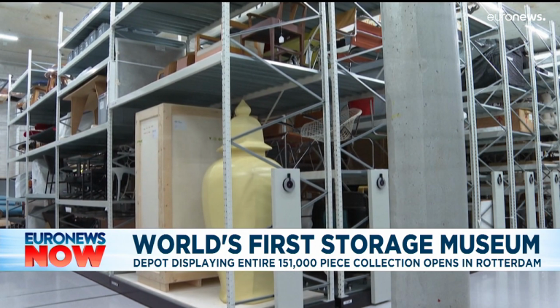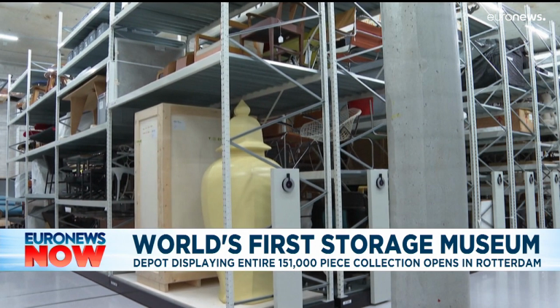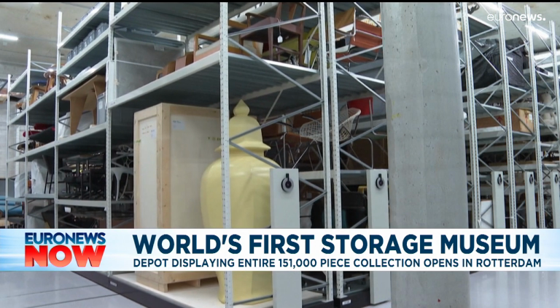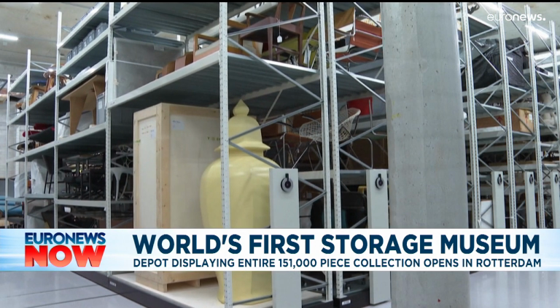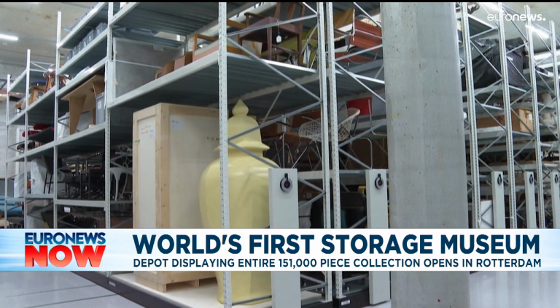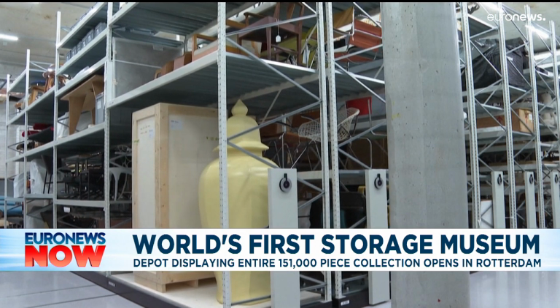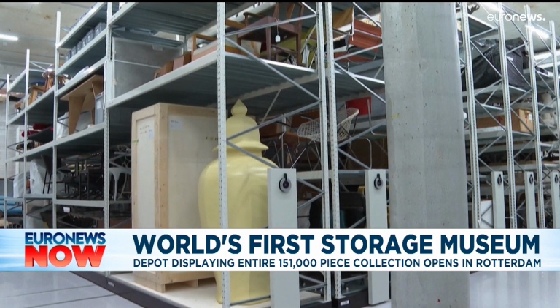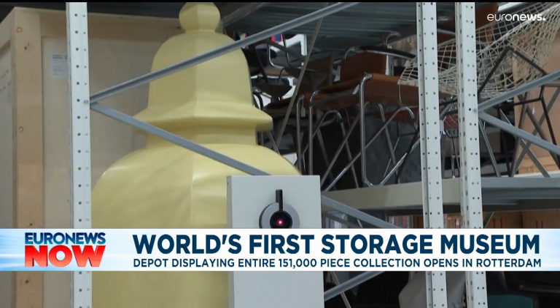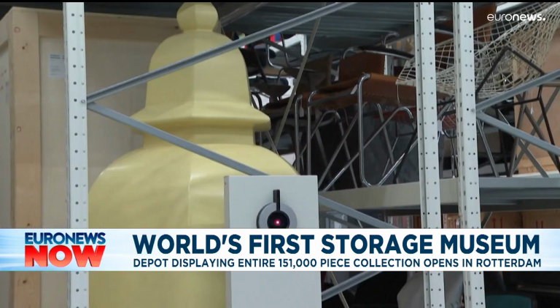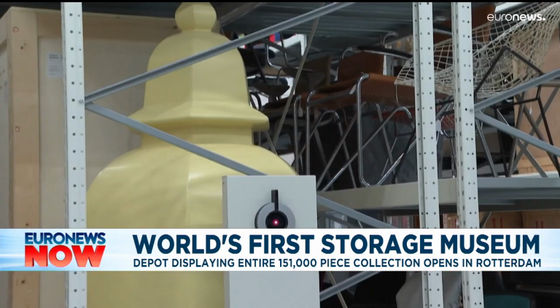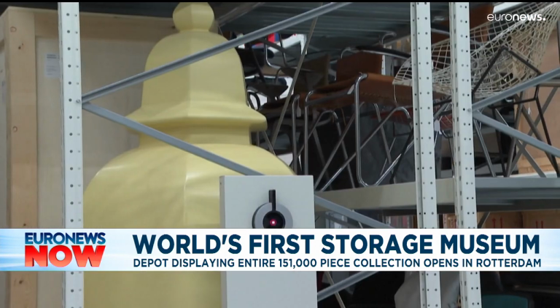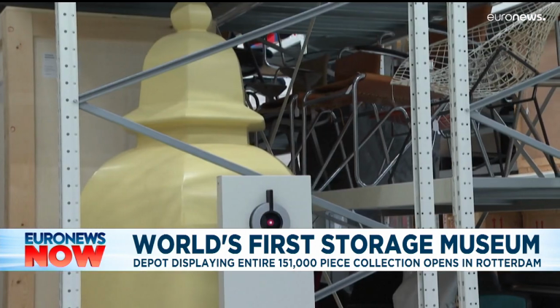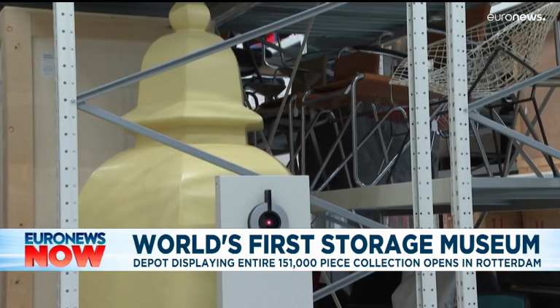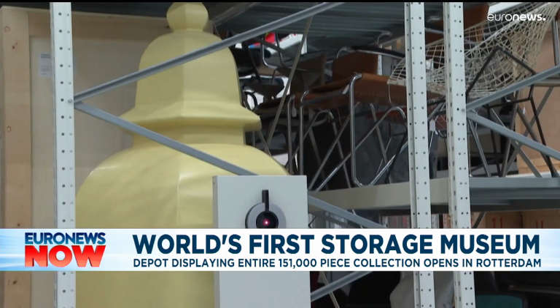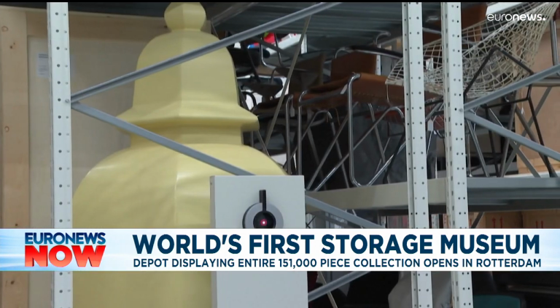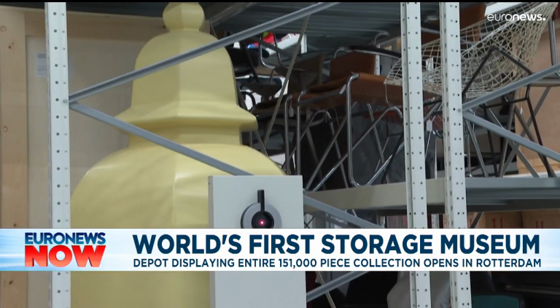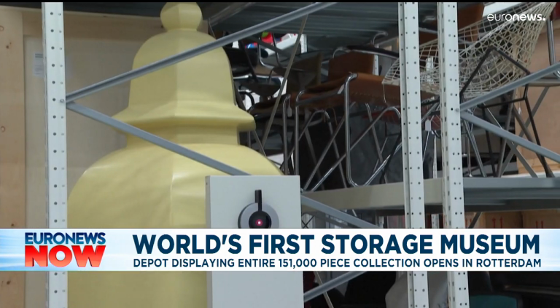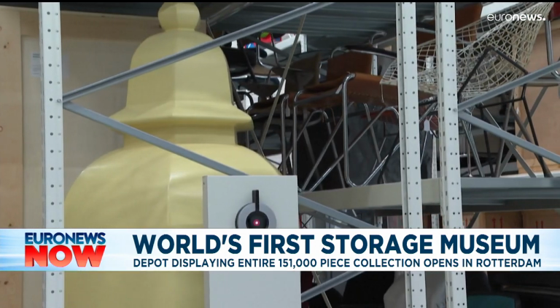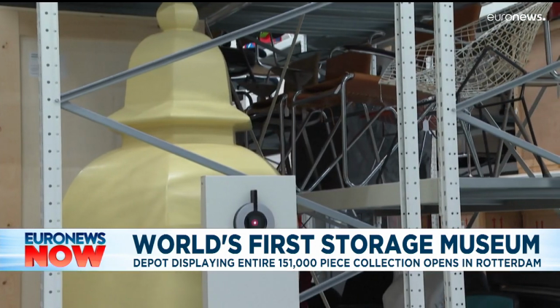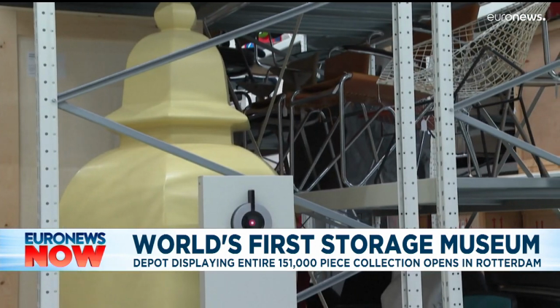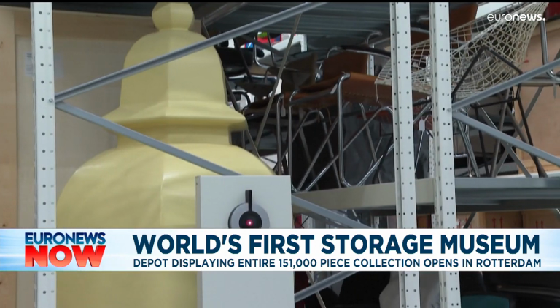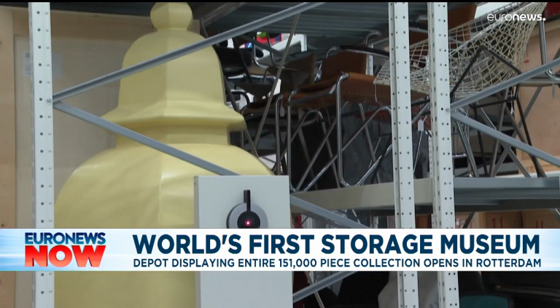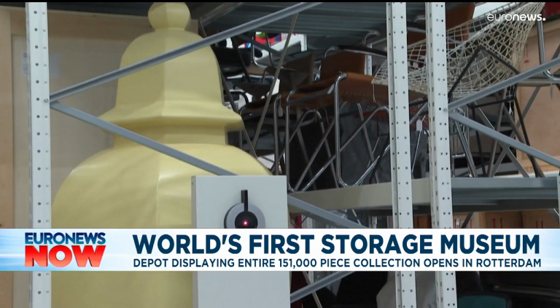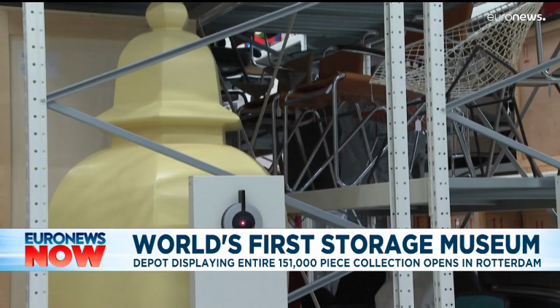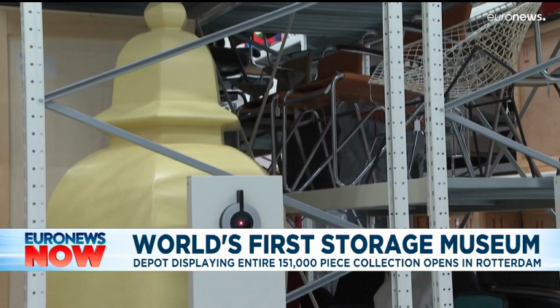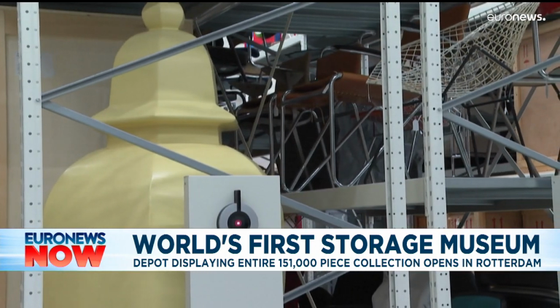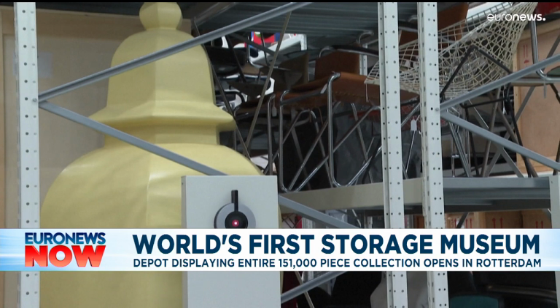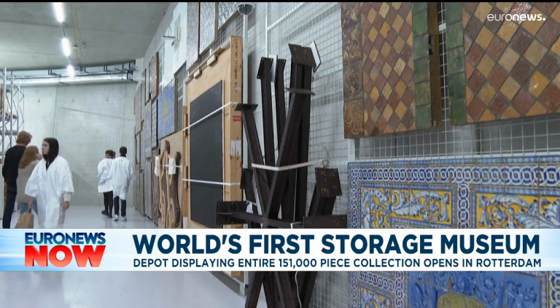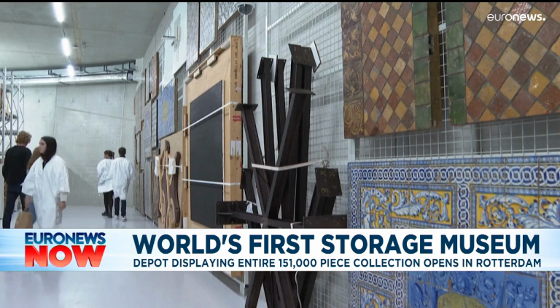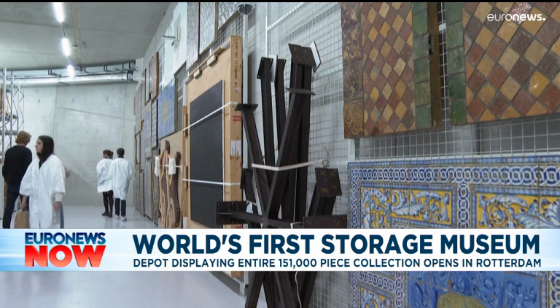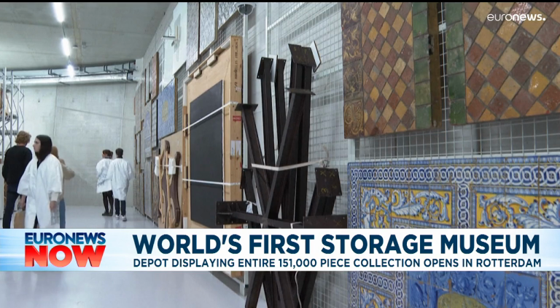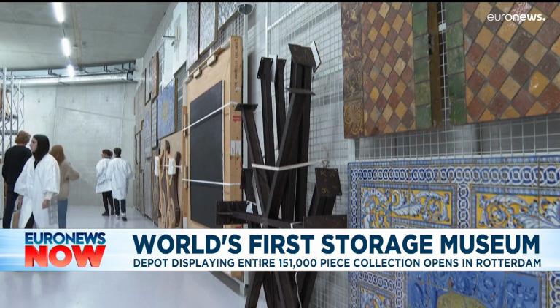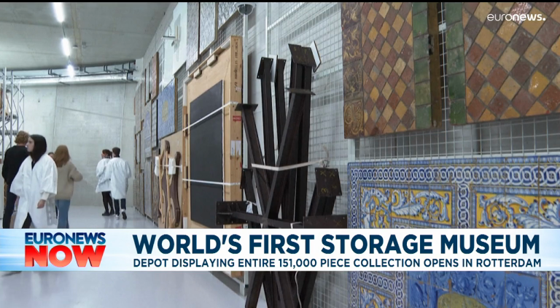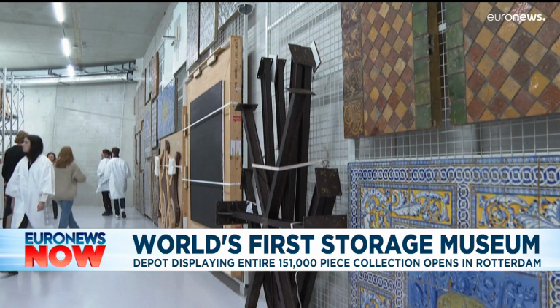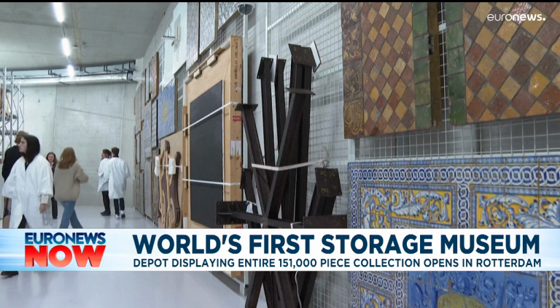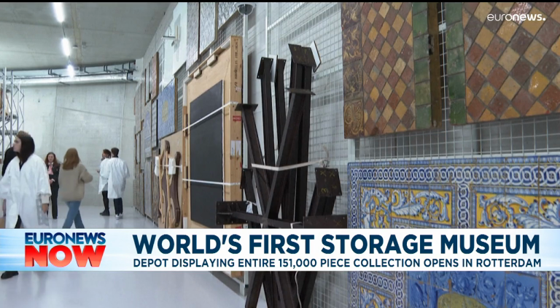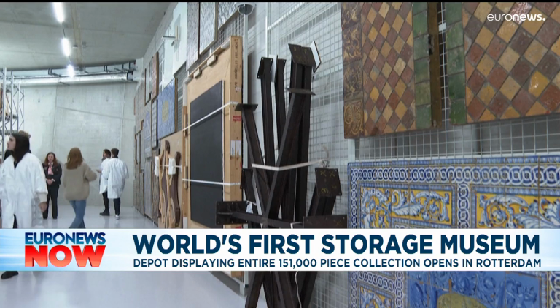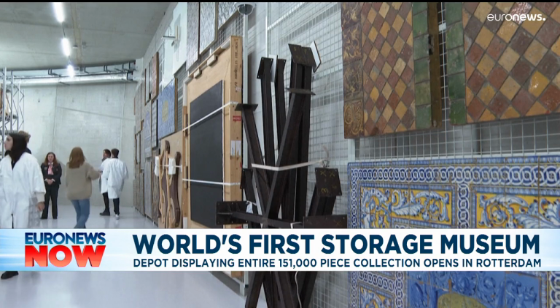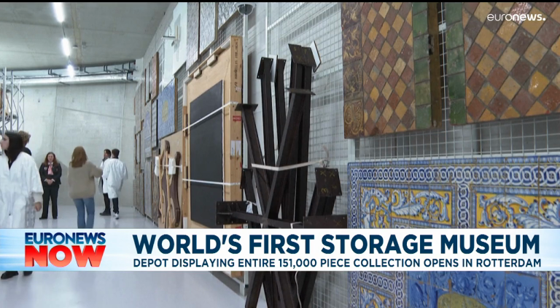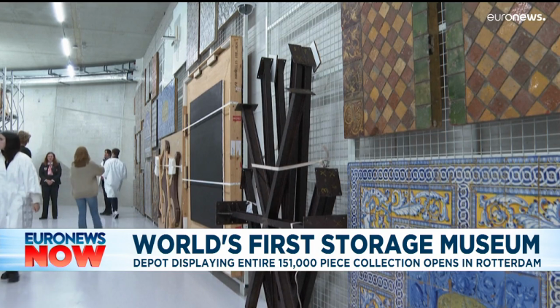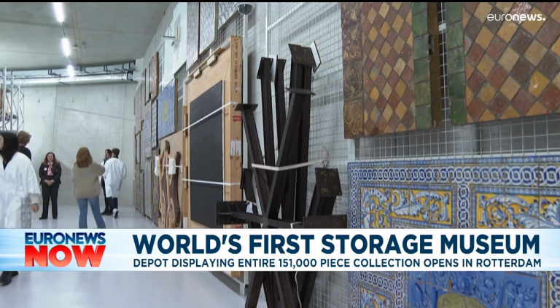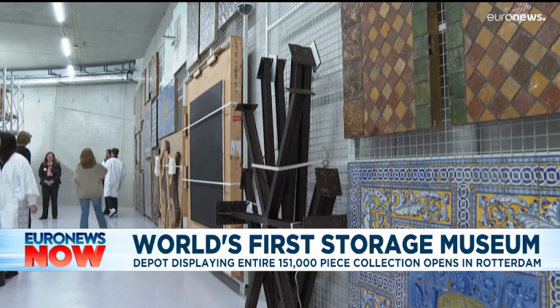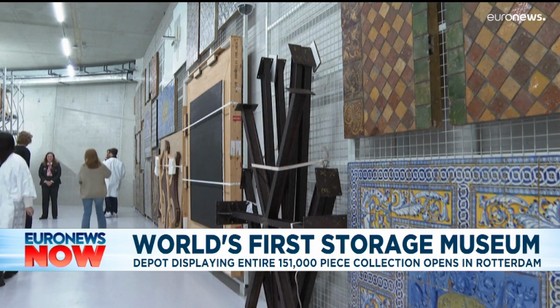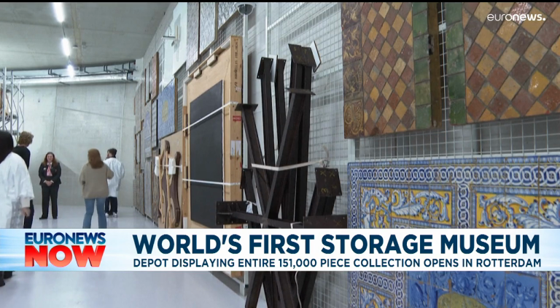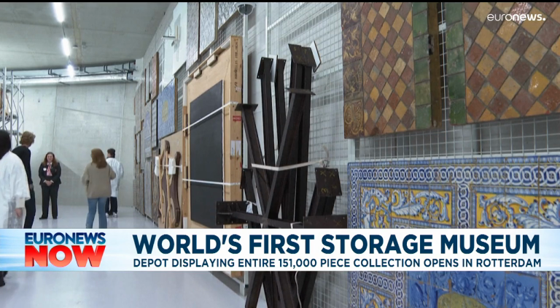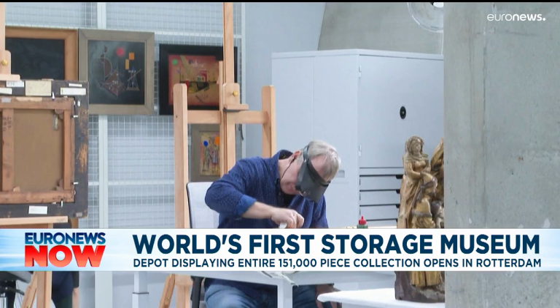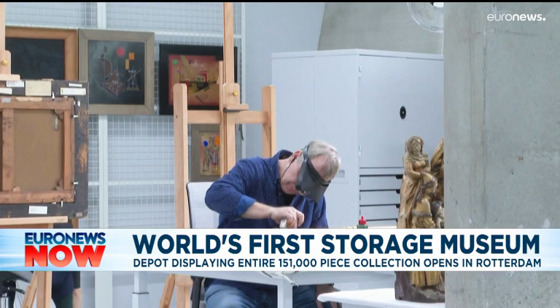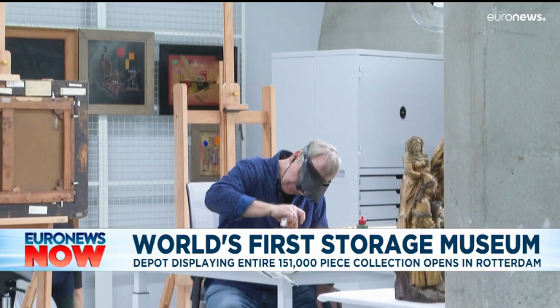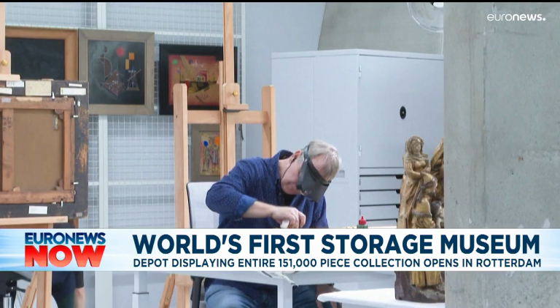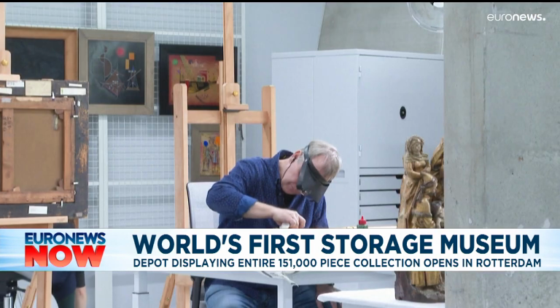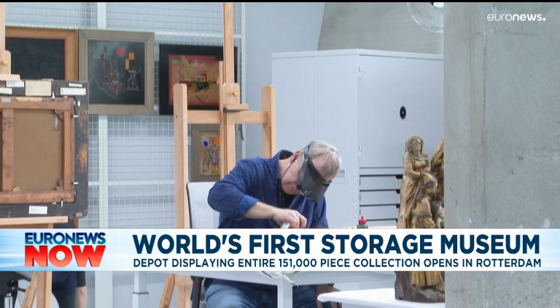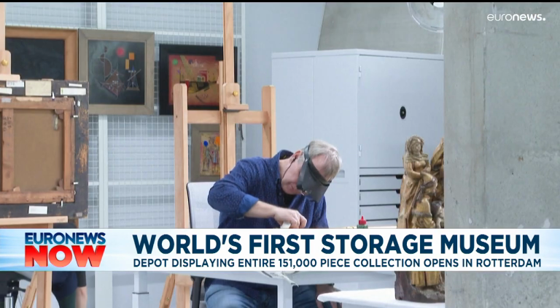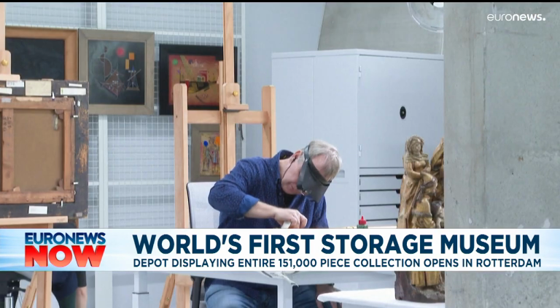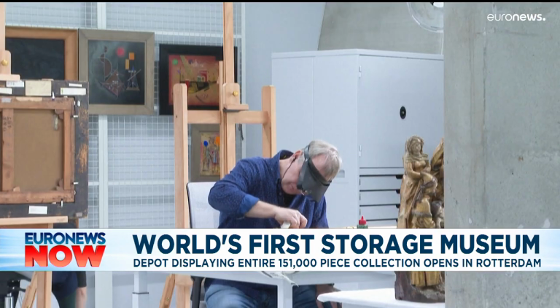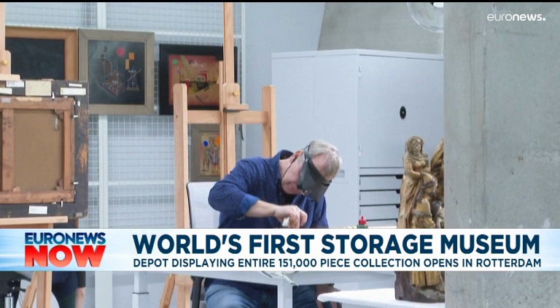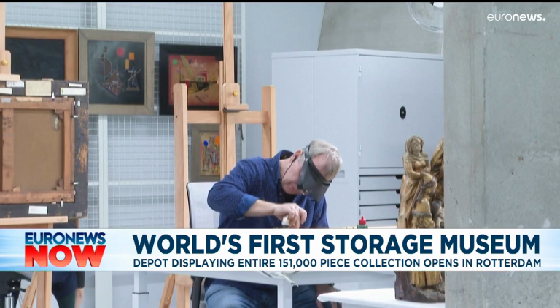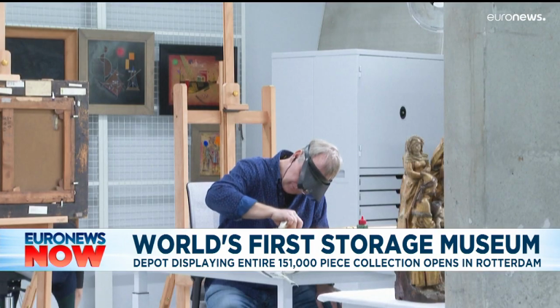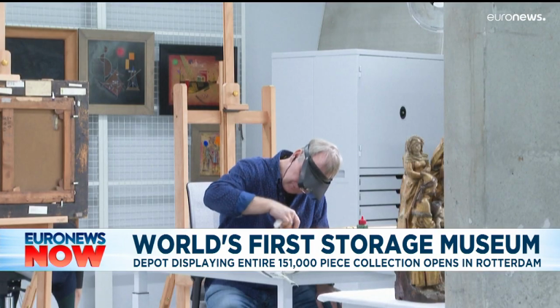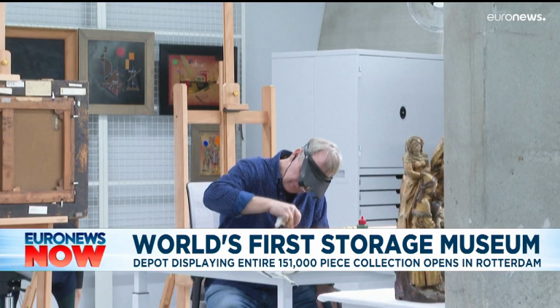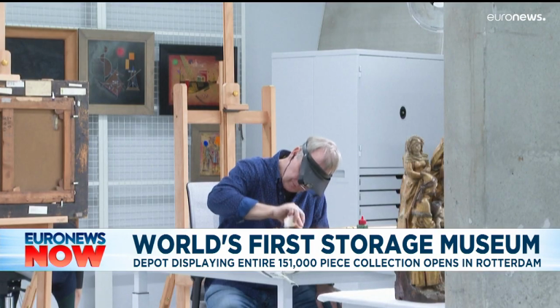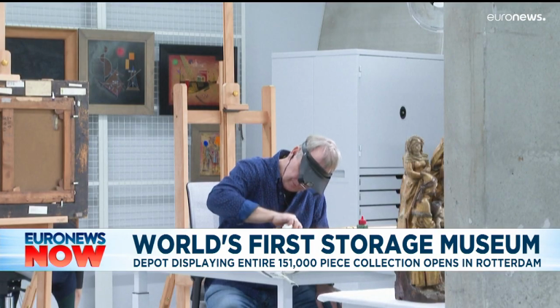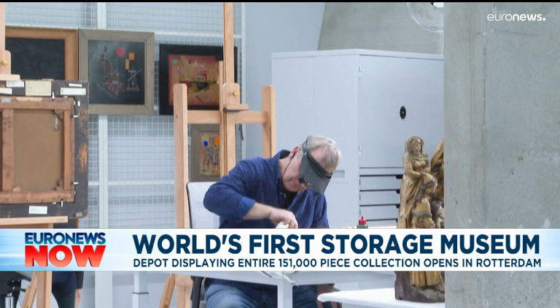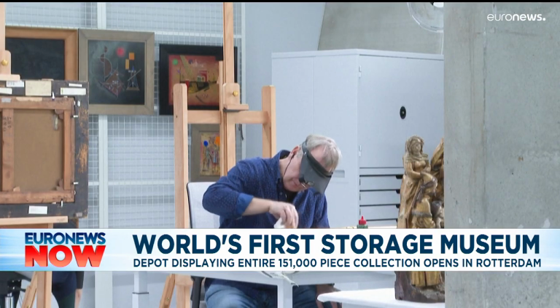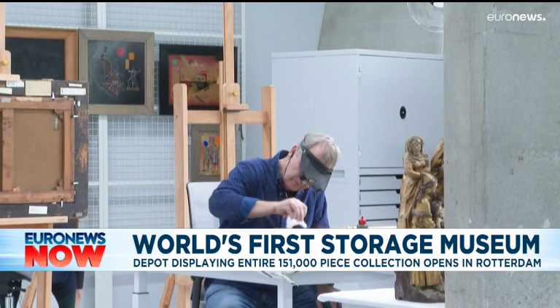However, from the 6th of November, this facility will leave nothing to the imagination and serve as a mecca for art lovers.